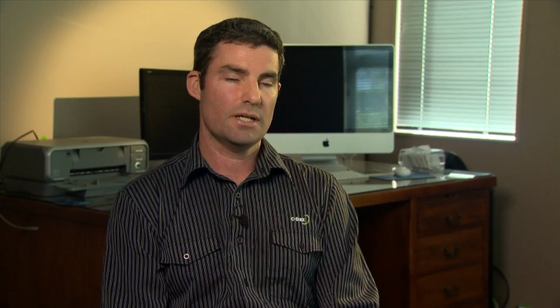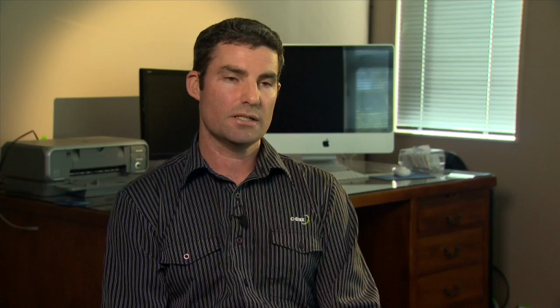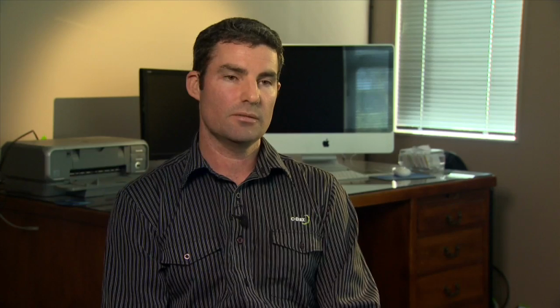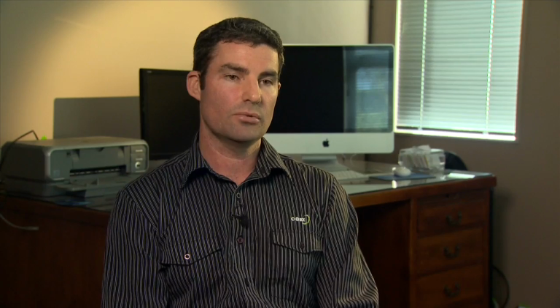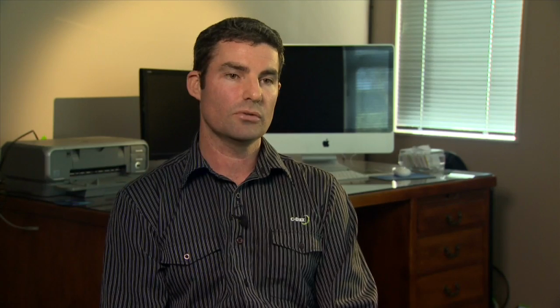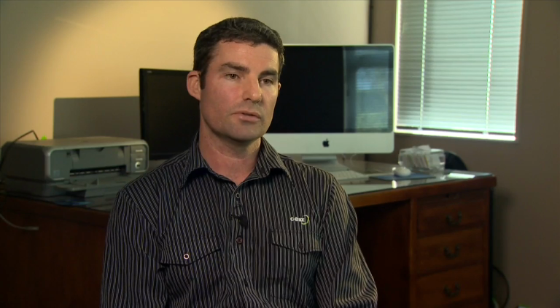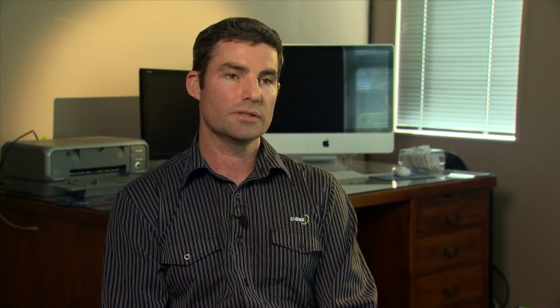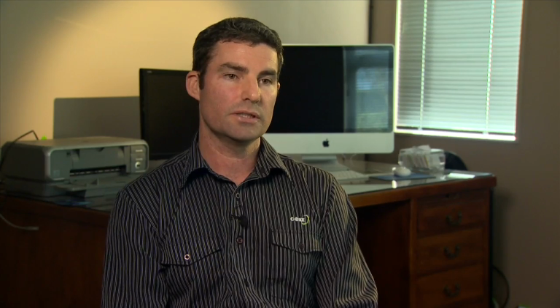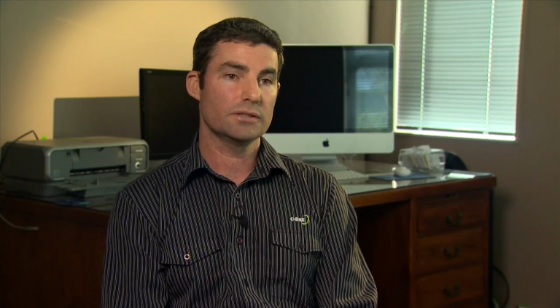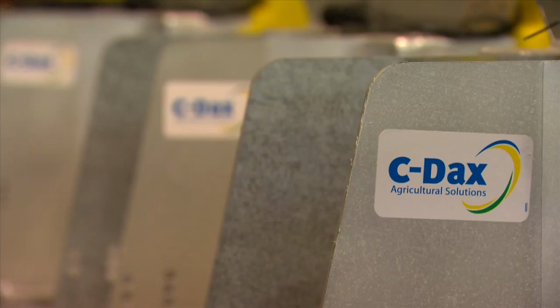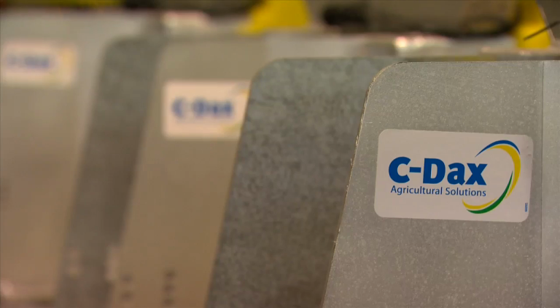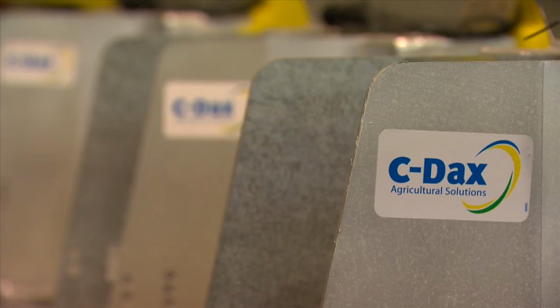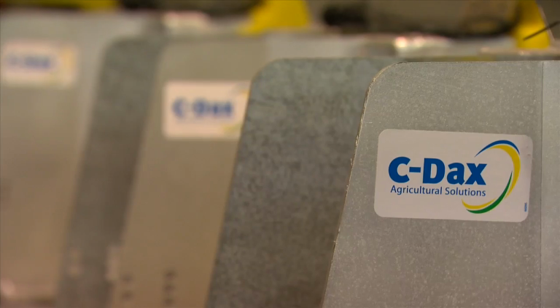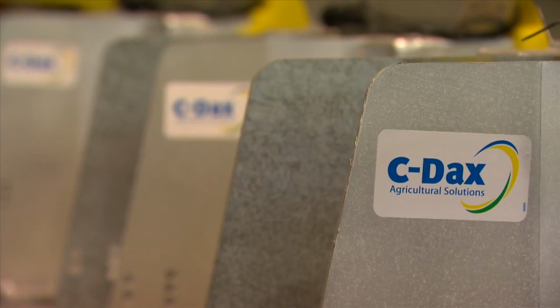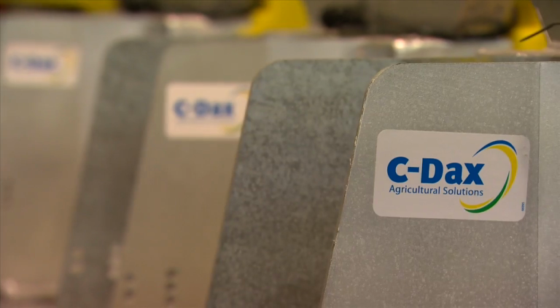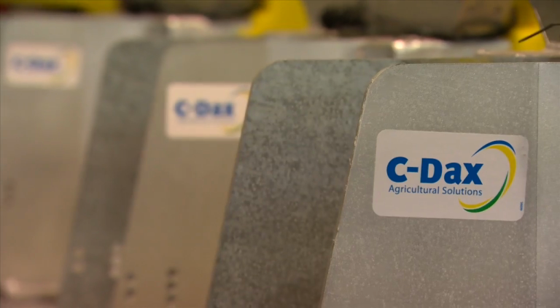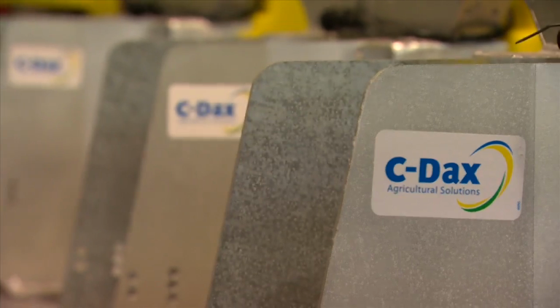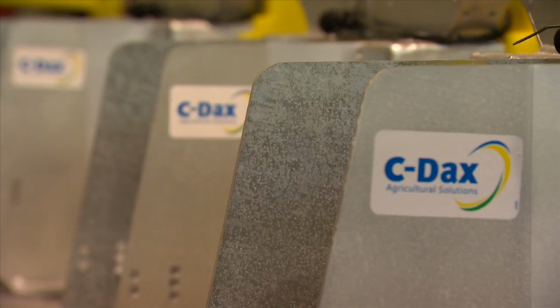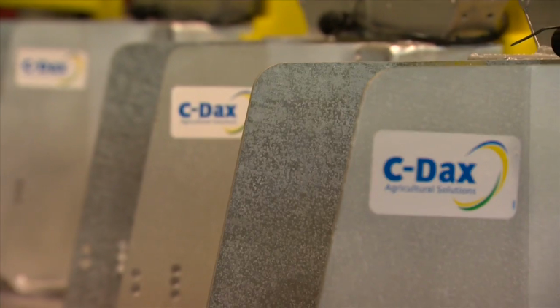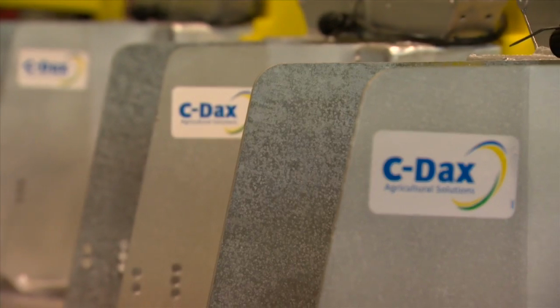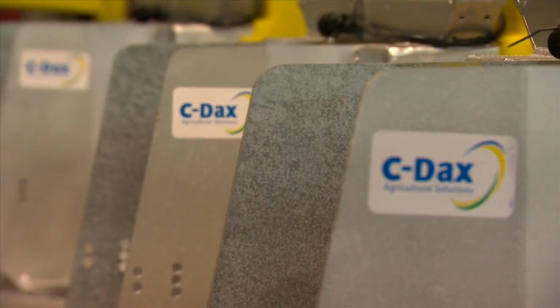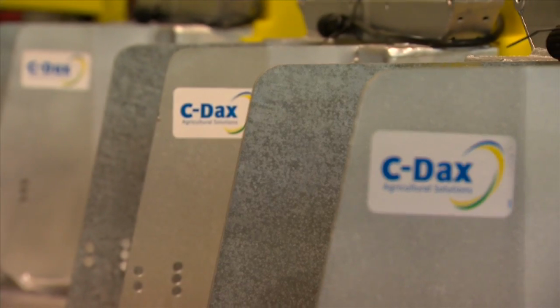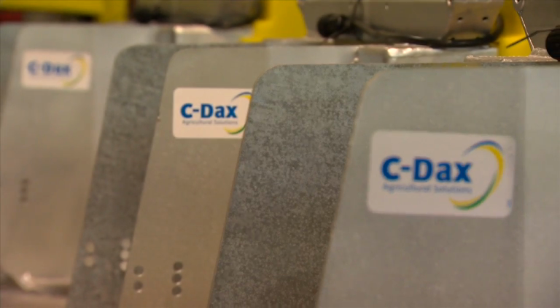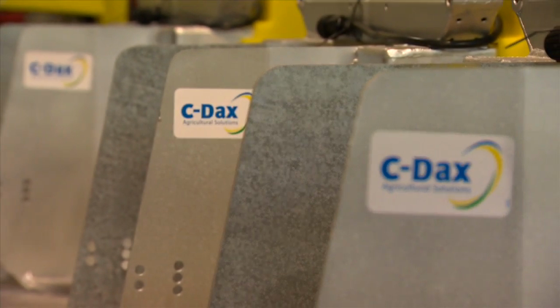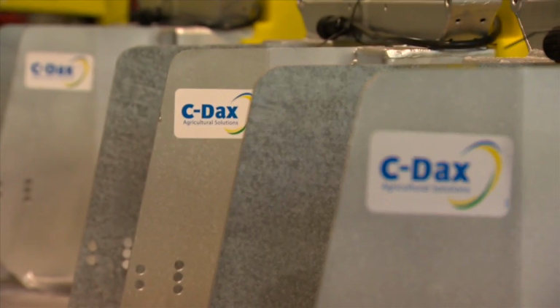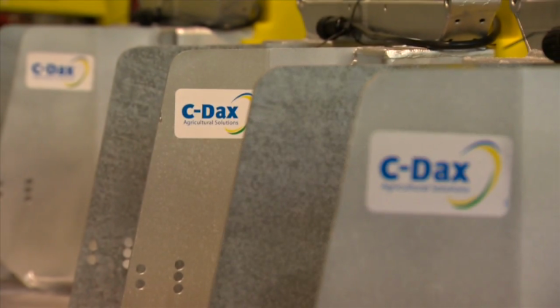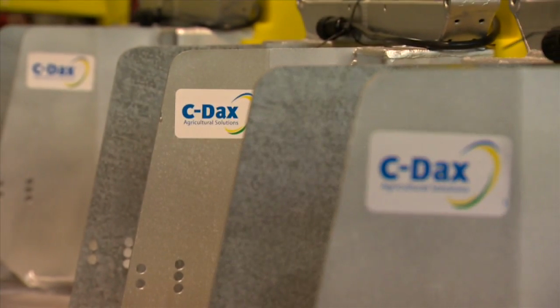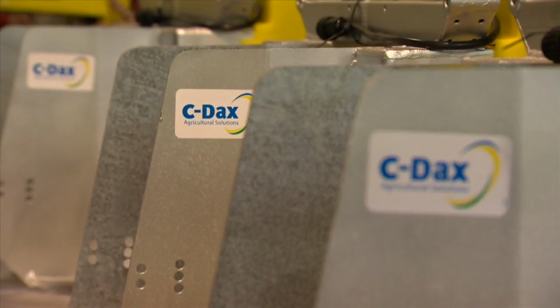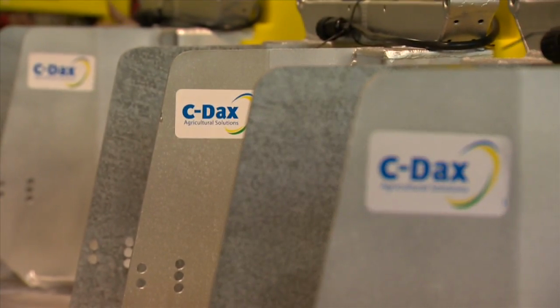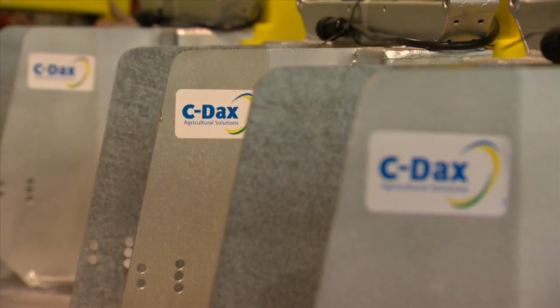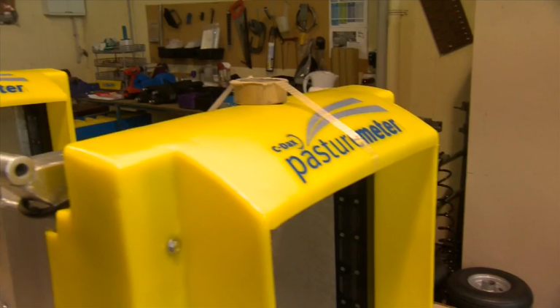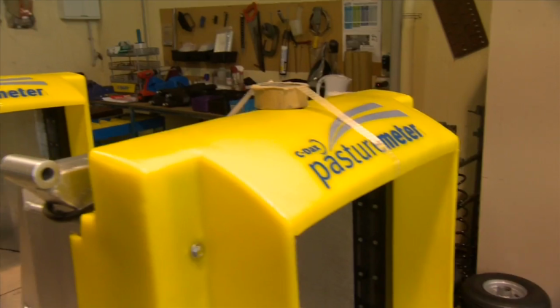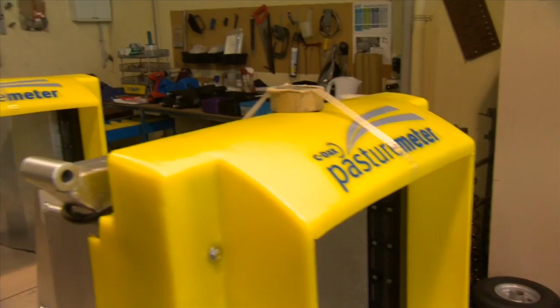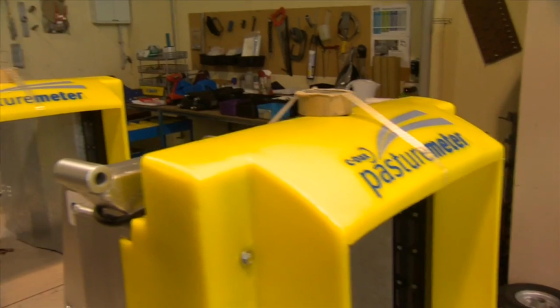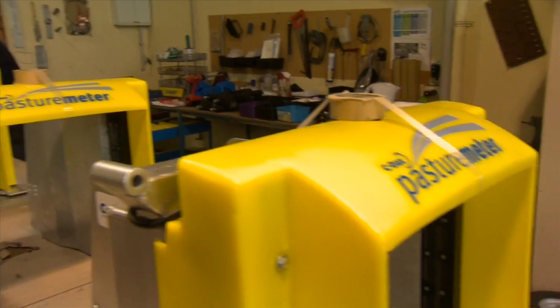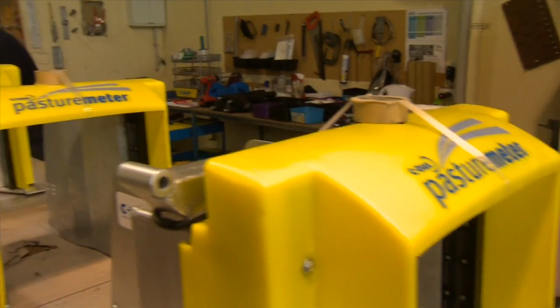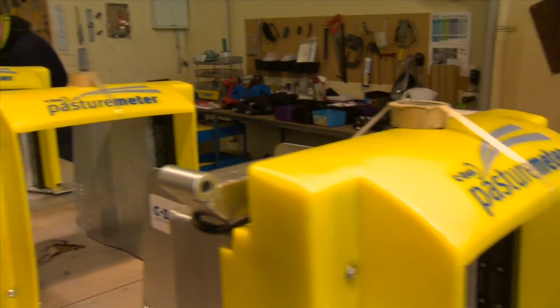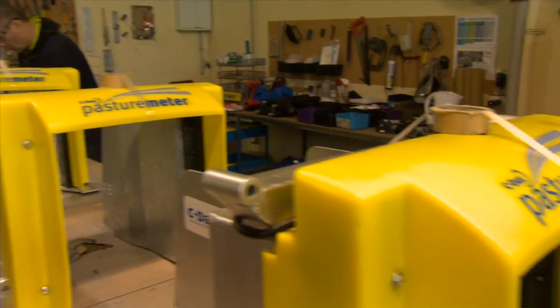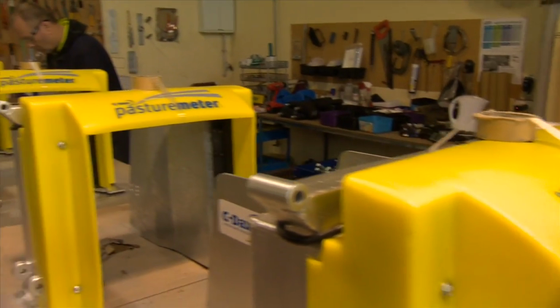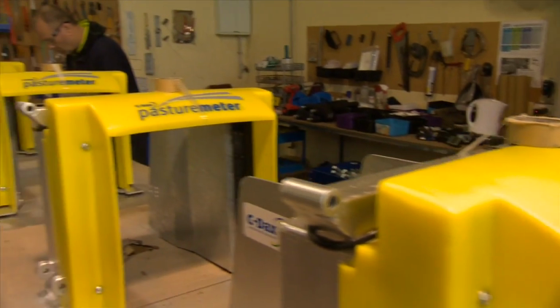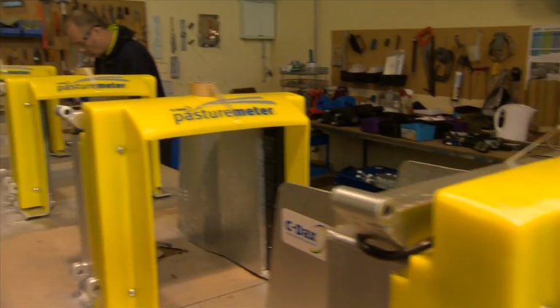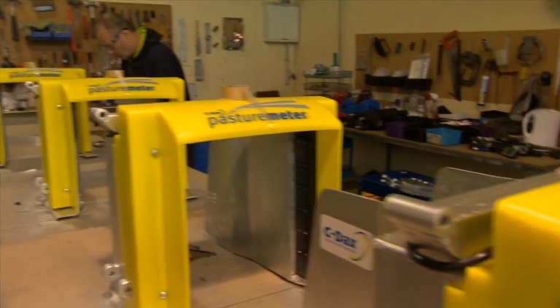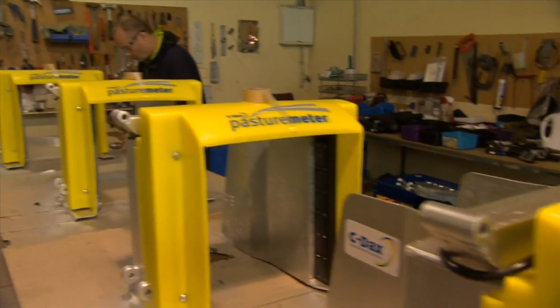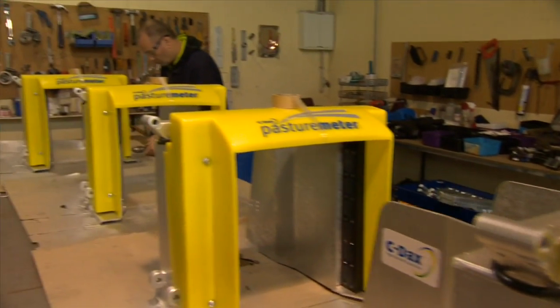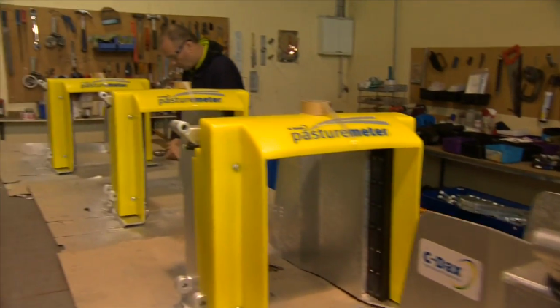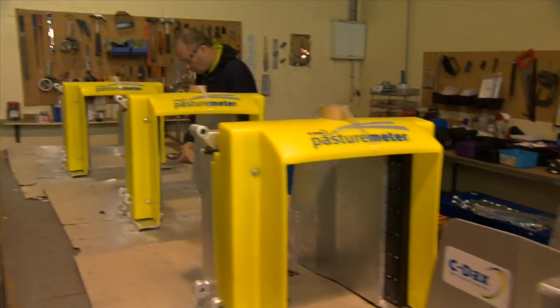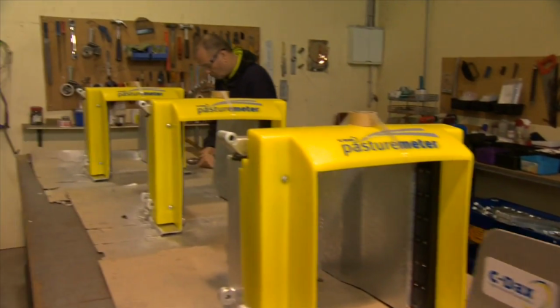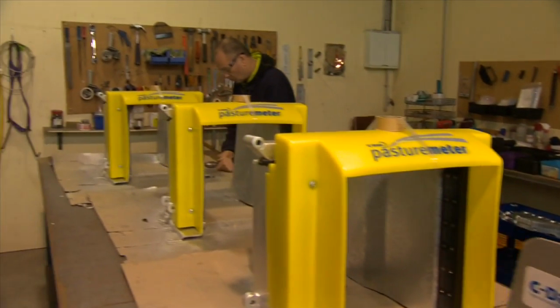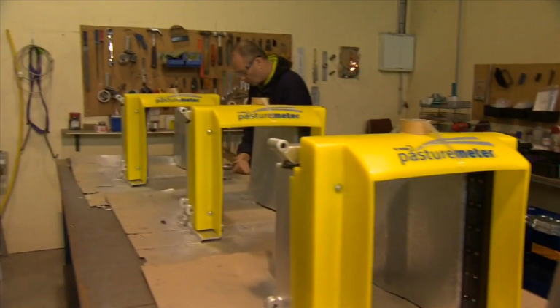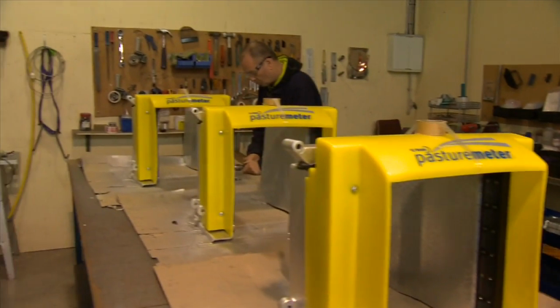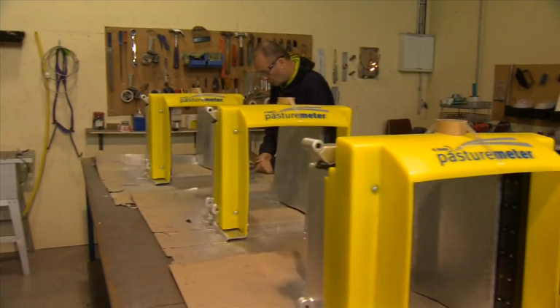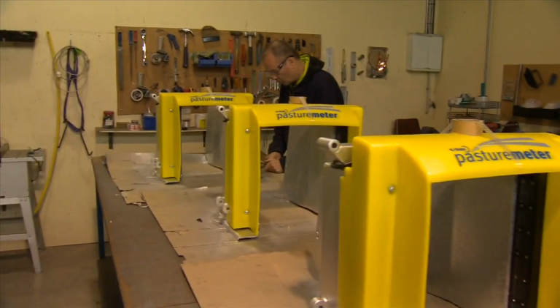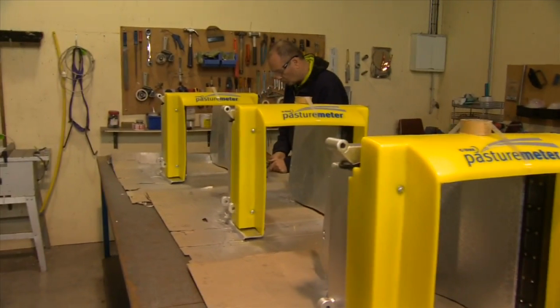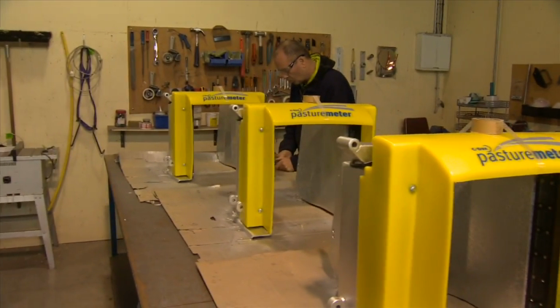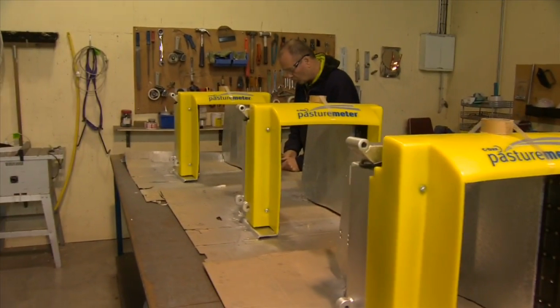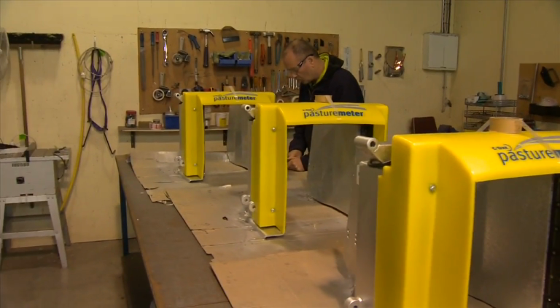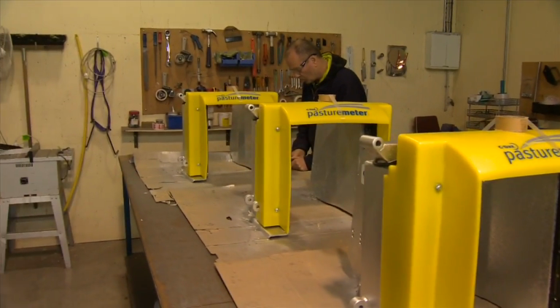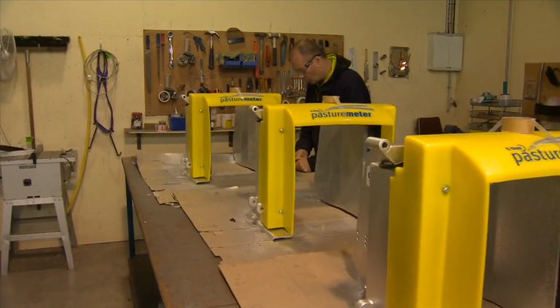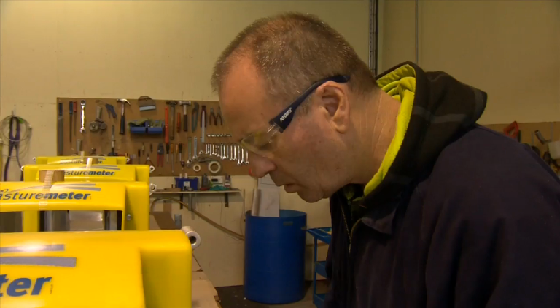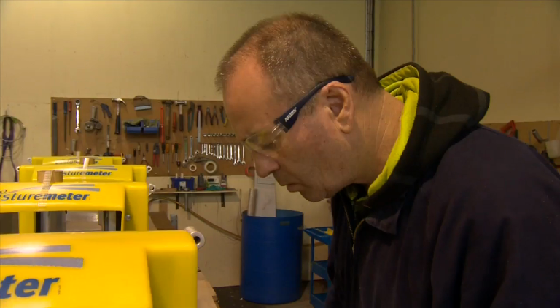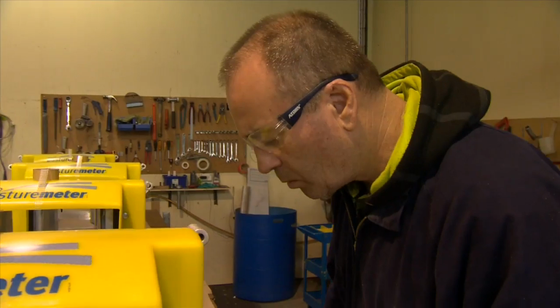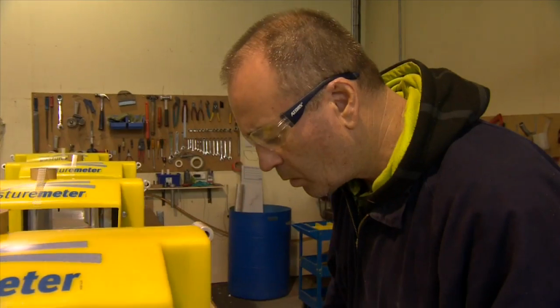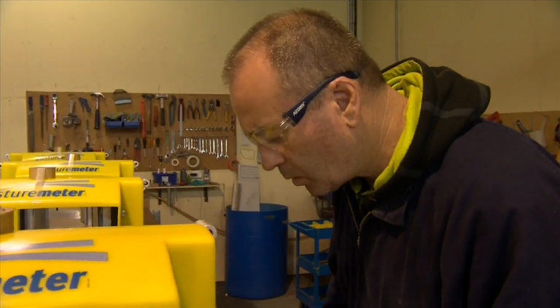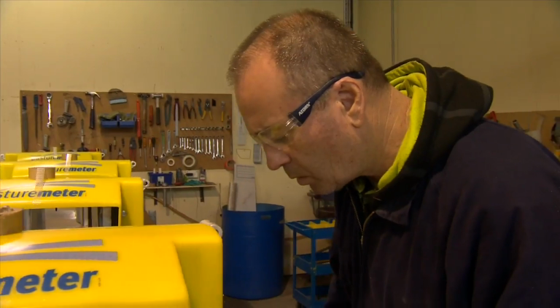Massey brought the technology to SeedX back in 2004. SeedX commercialised and released the first product in June 2006.